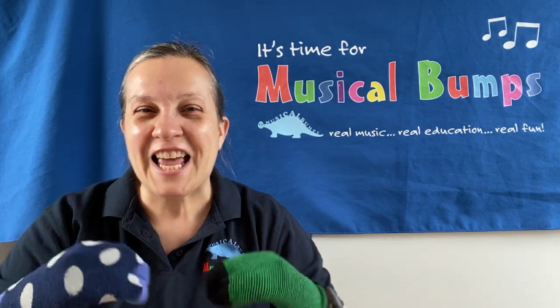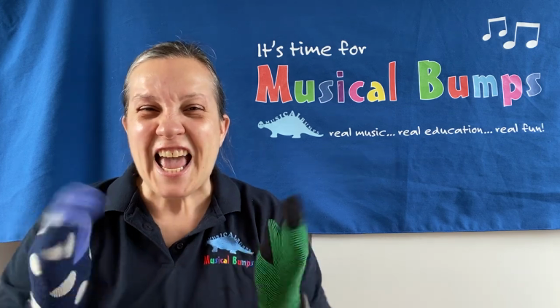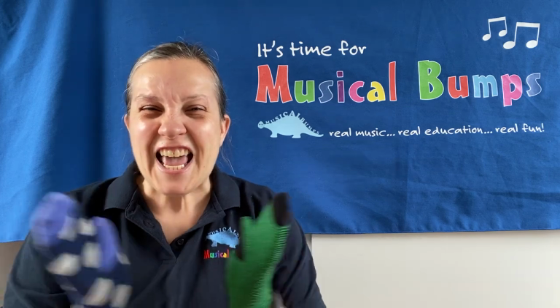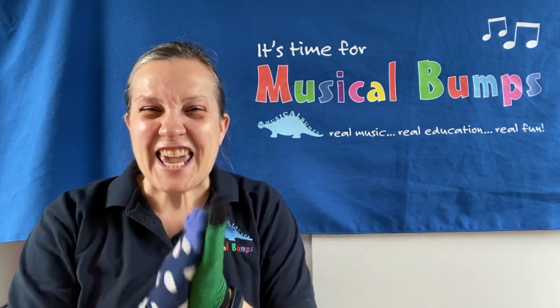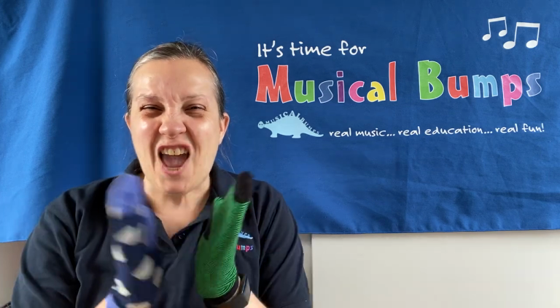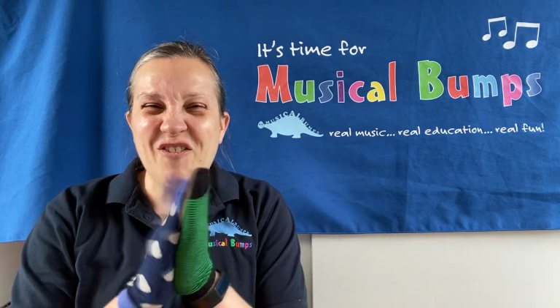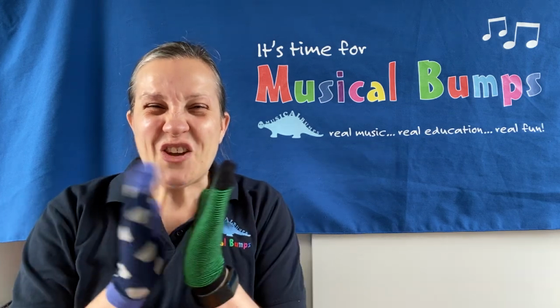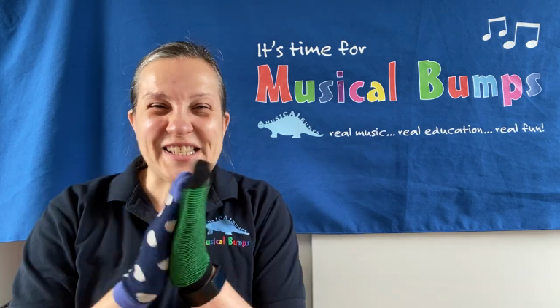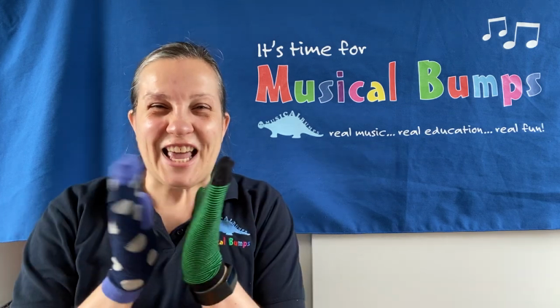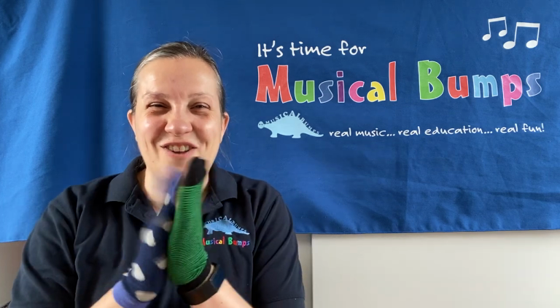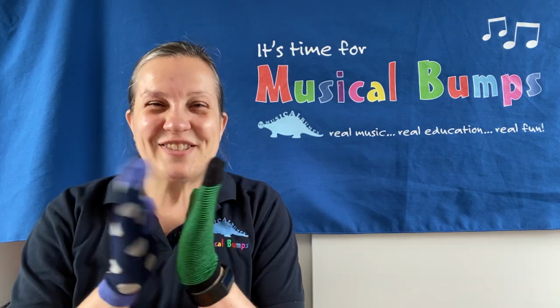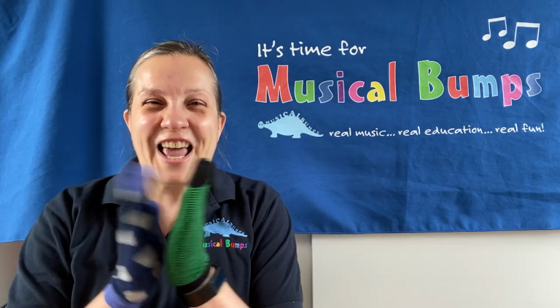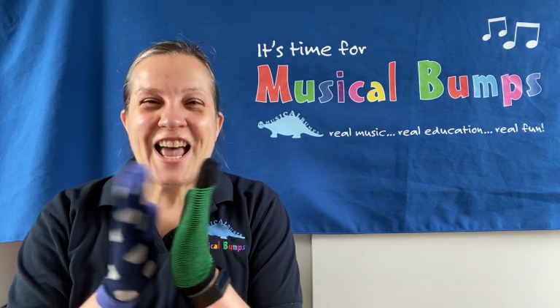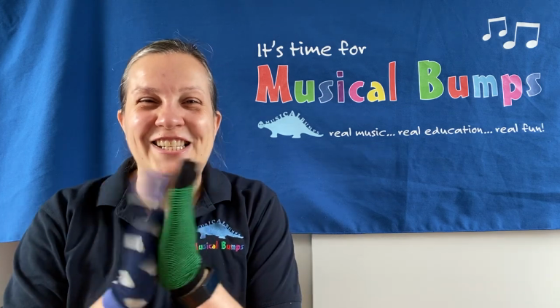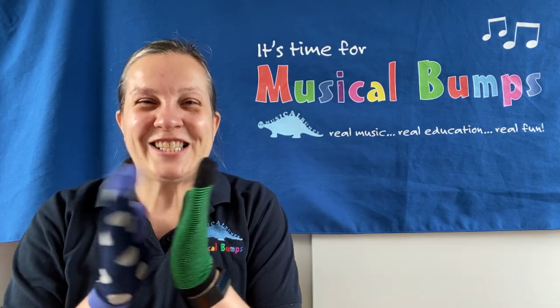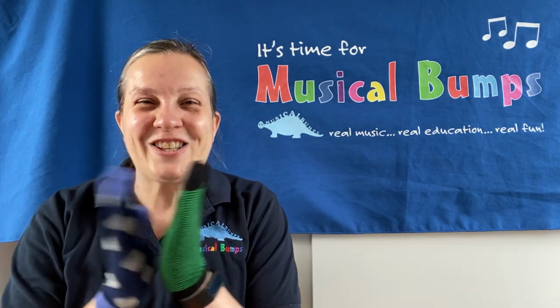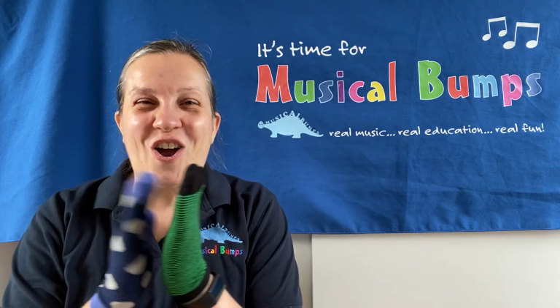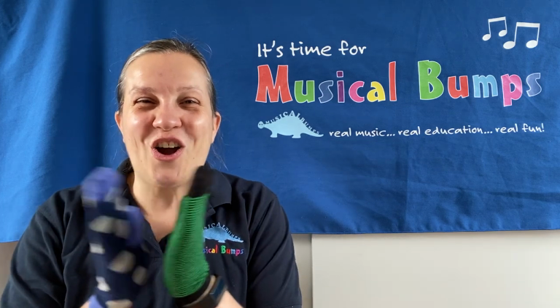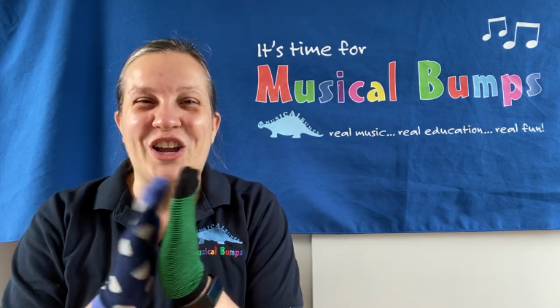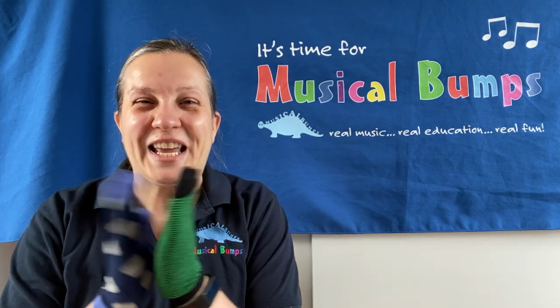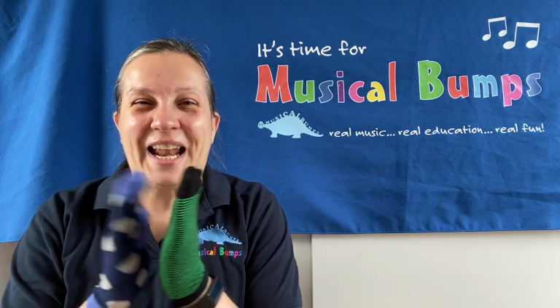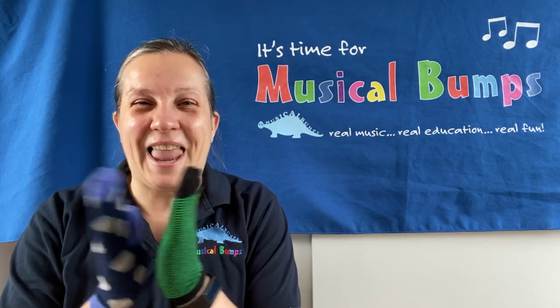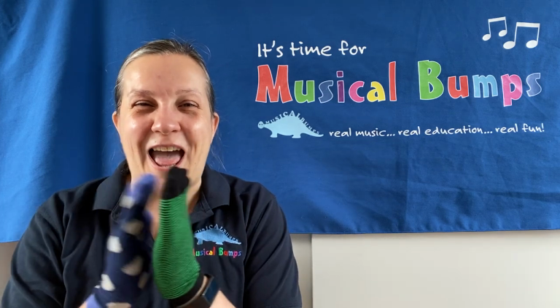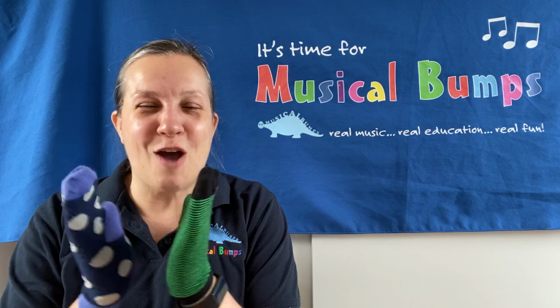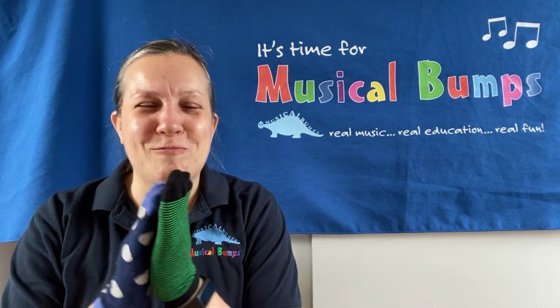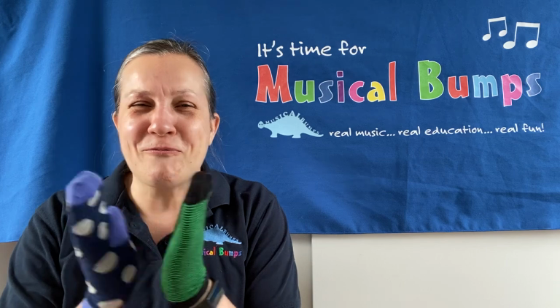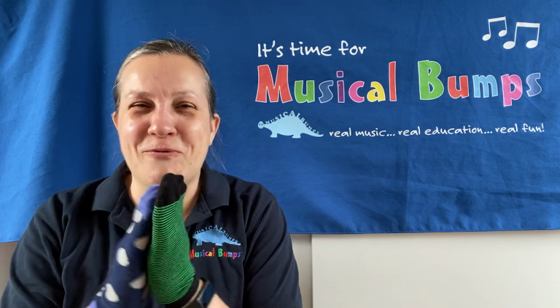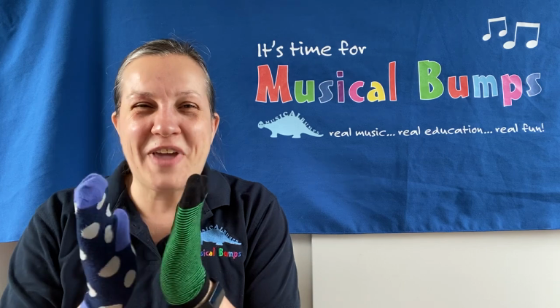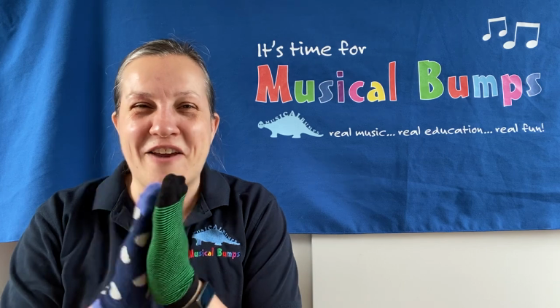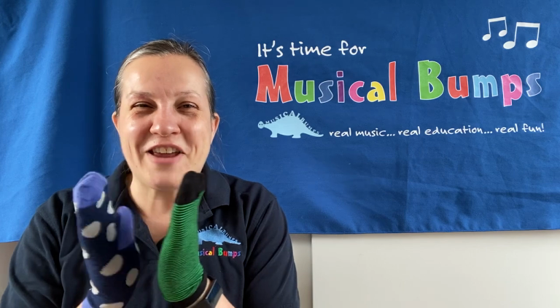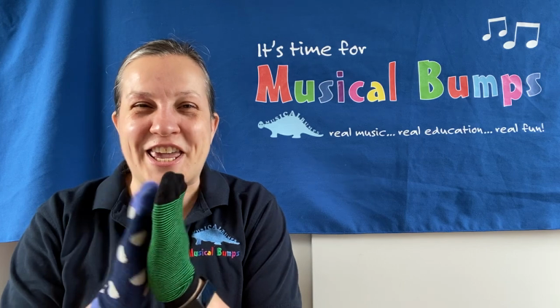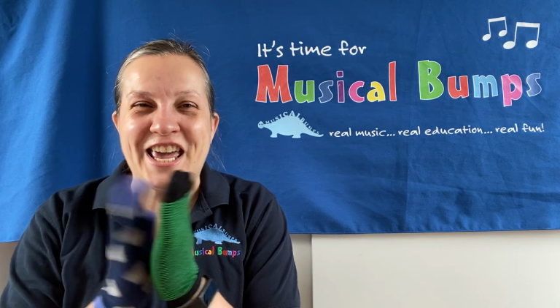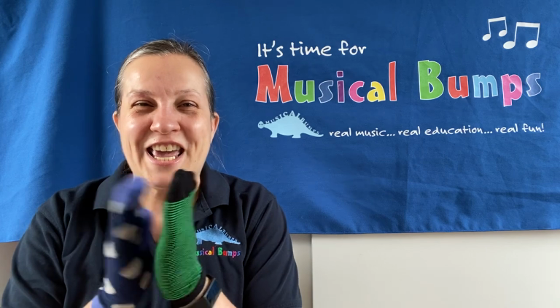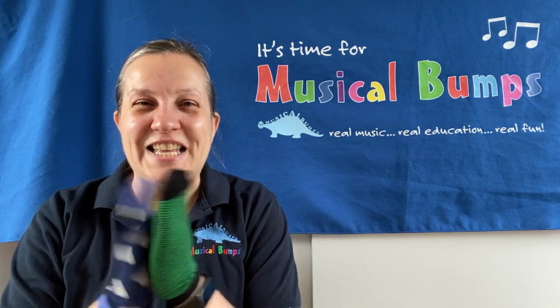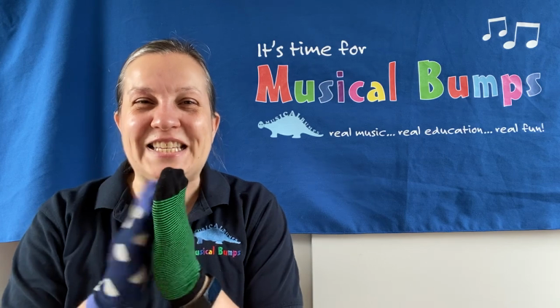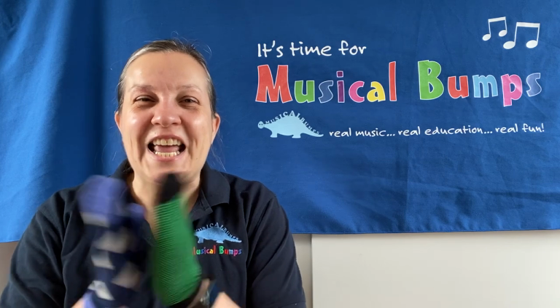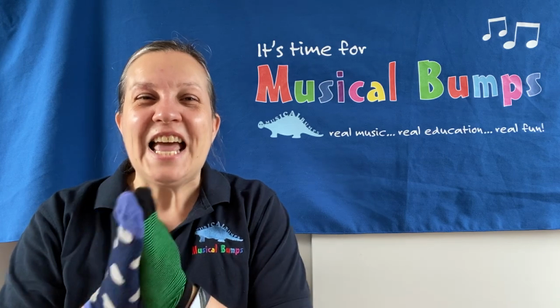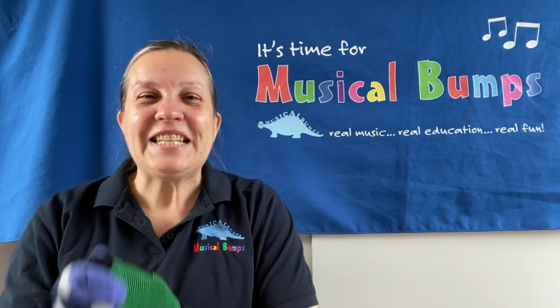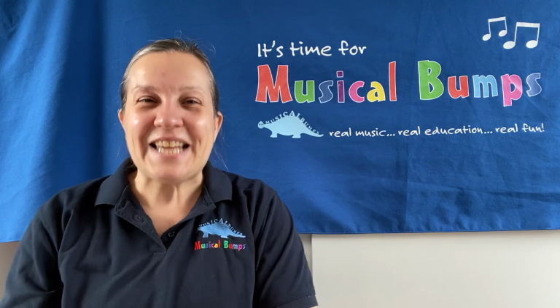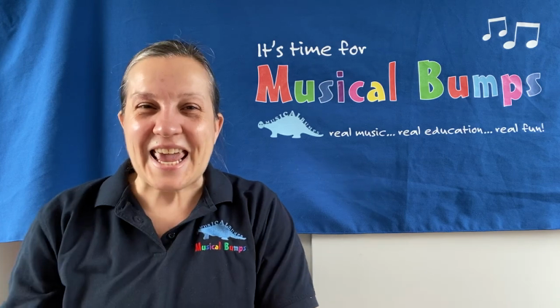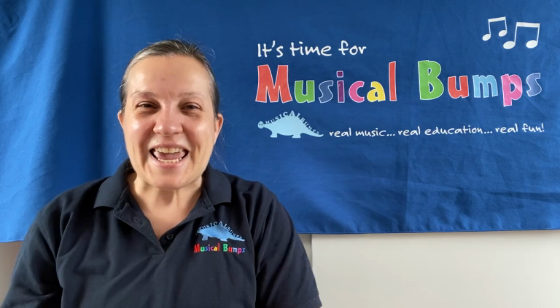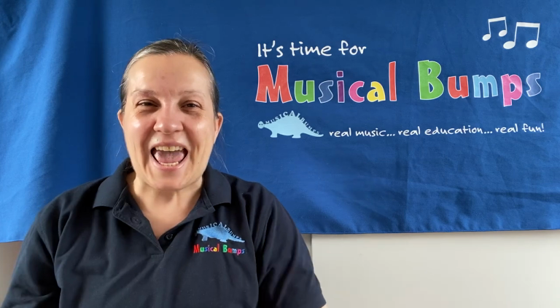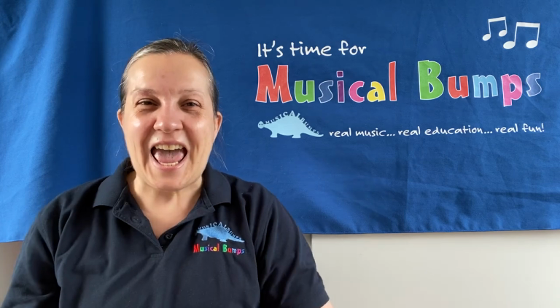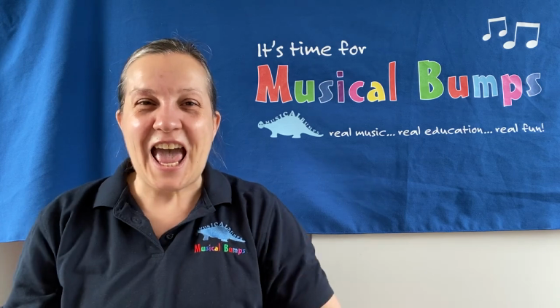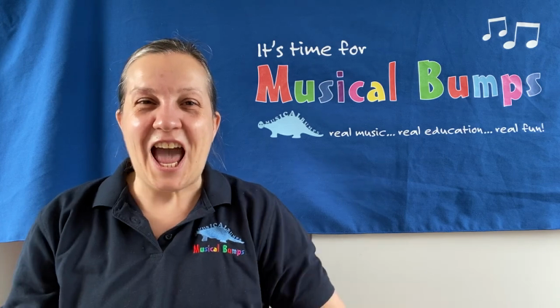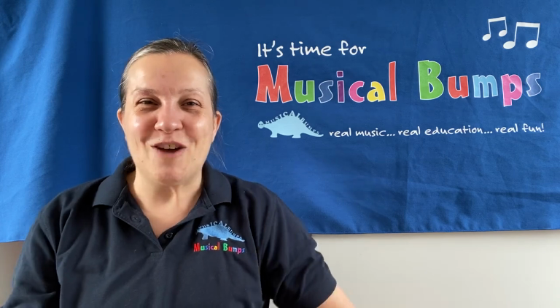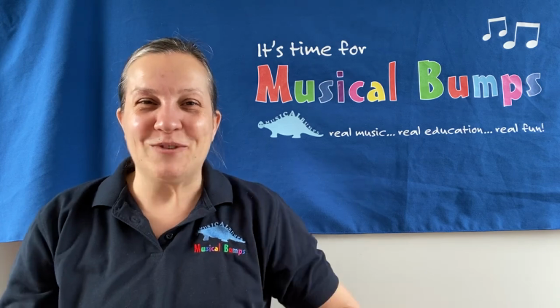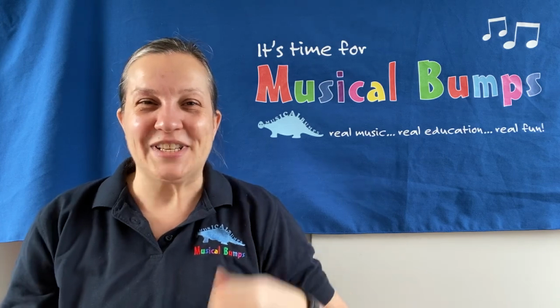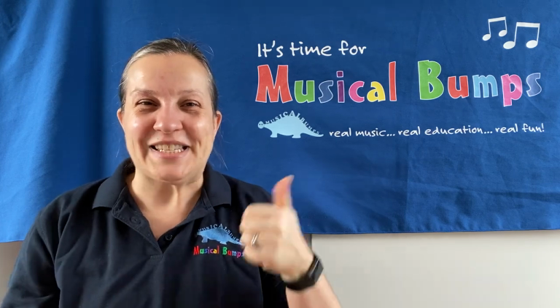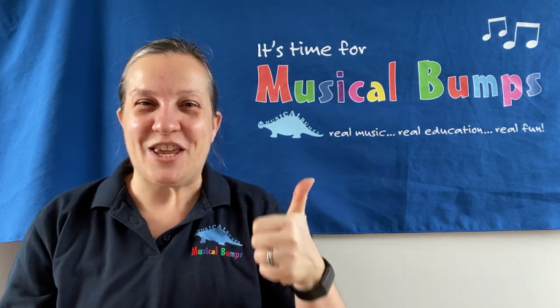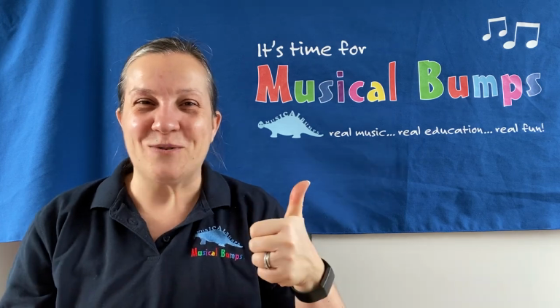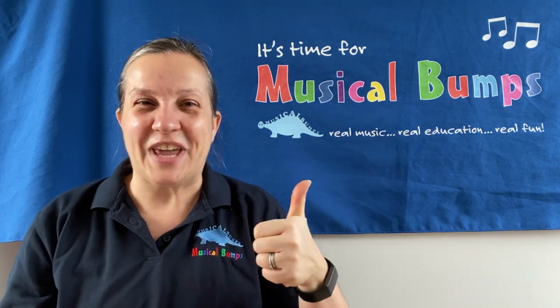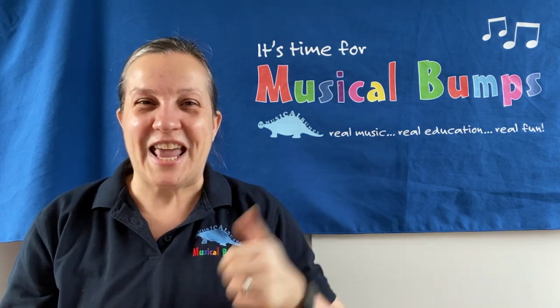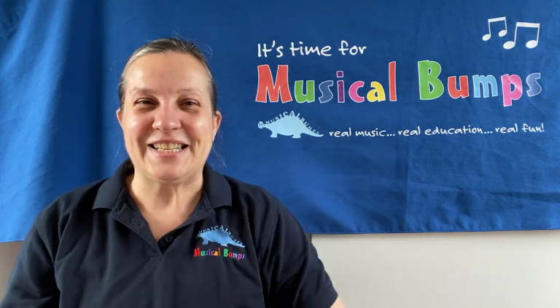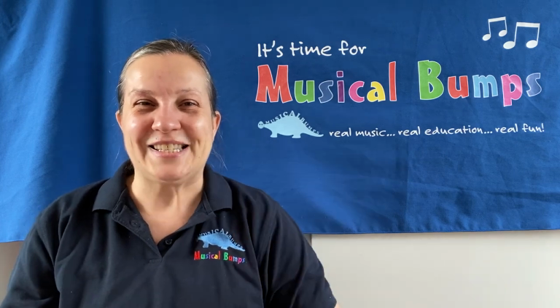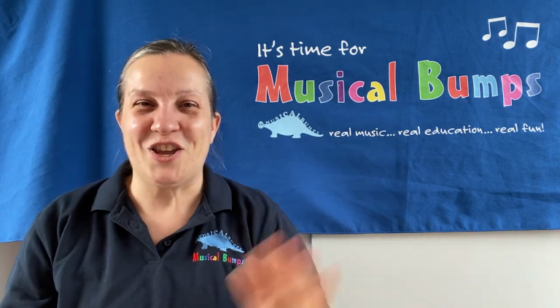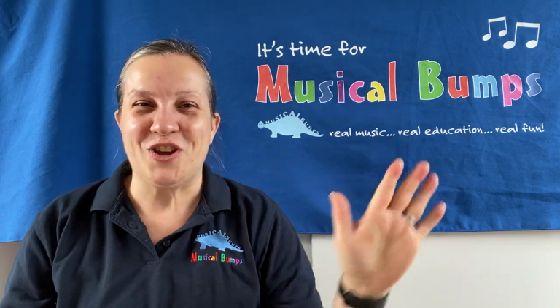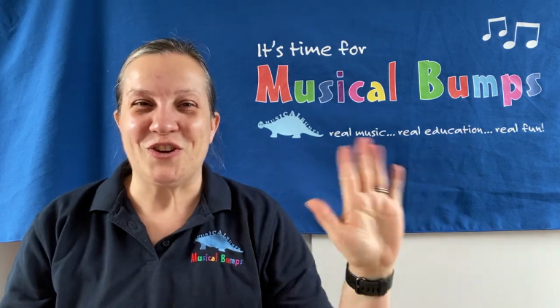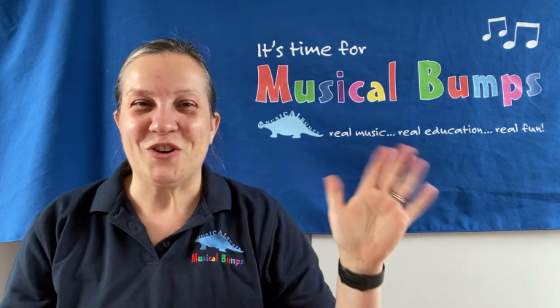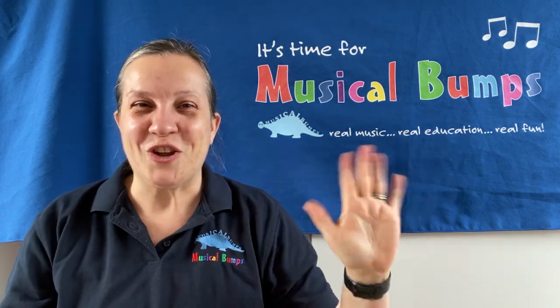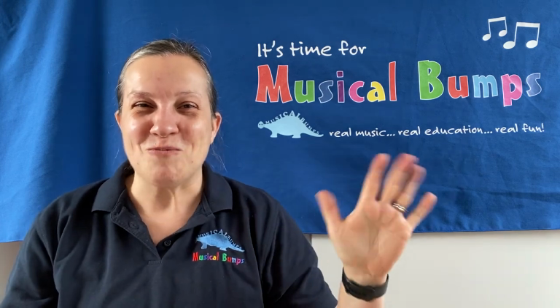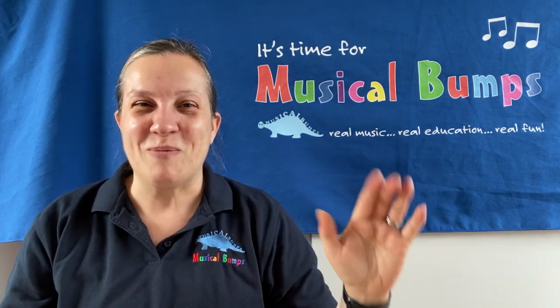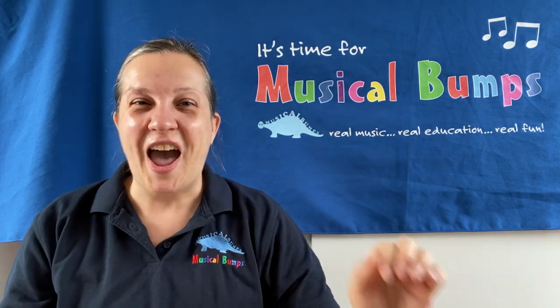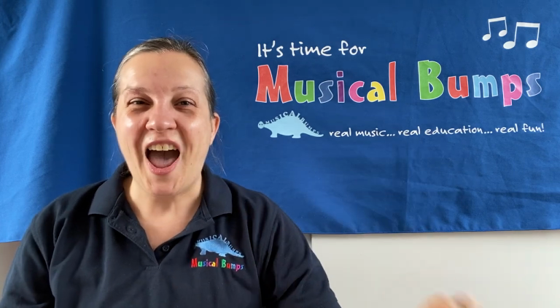Give yourselves a sock clap. Very good. Take care and we'll see you again soon. Goodbye.